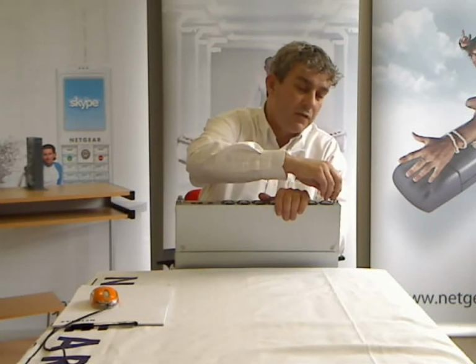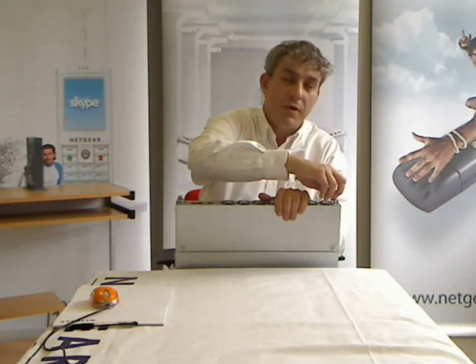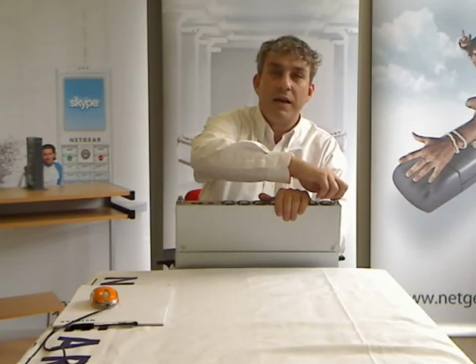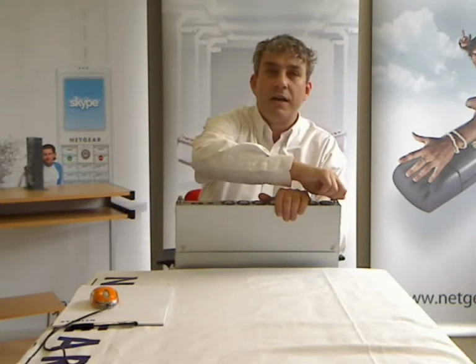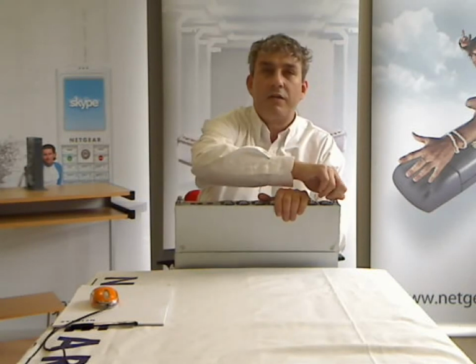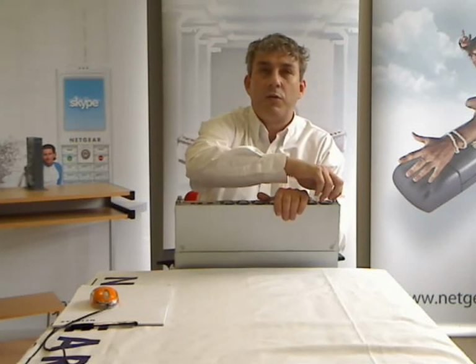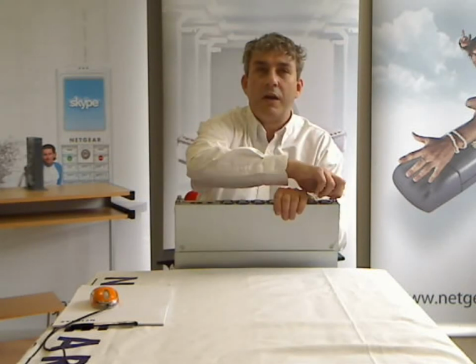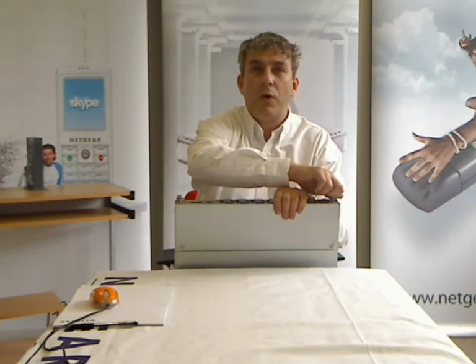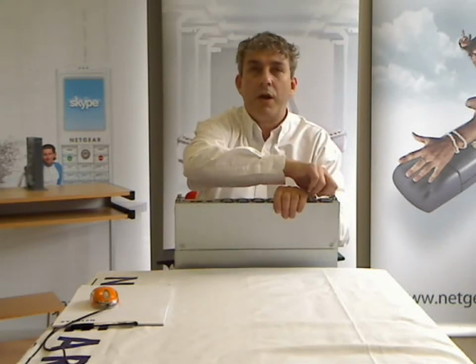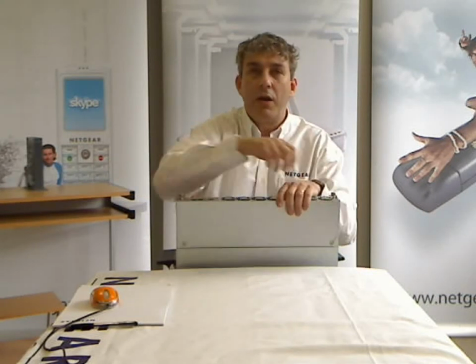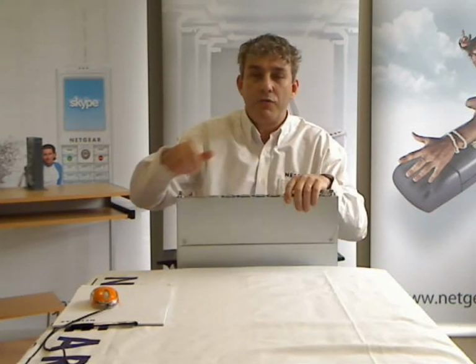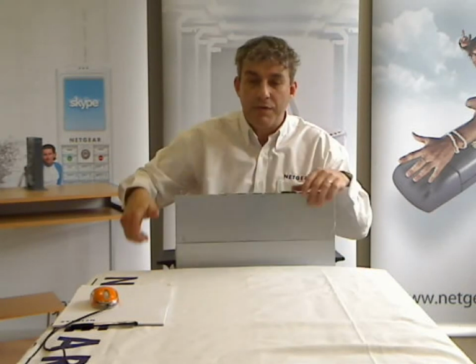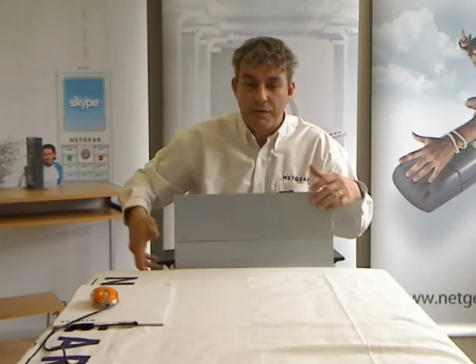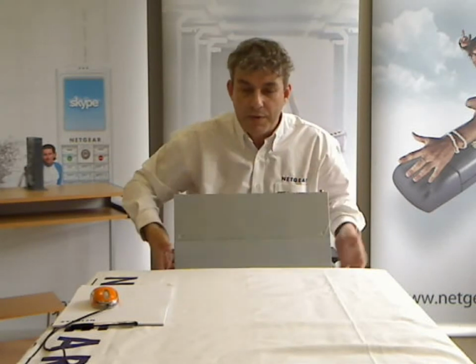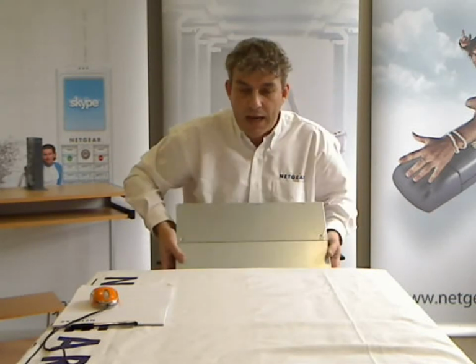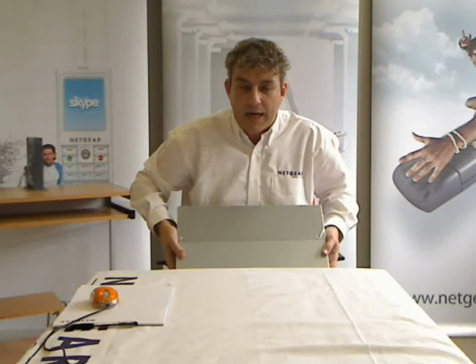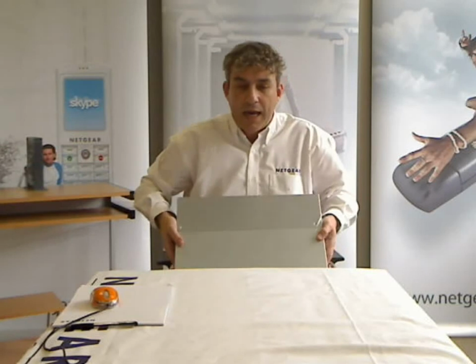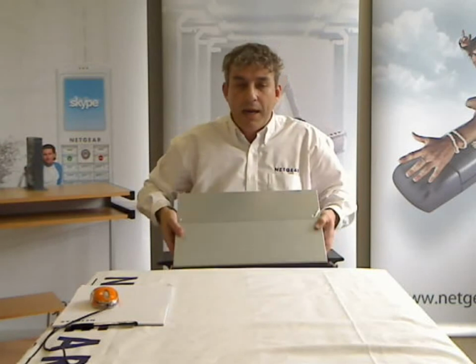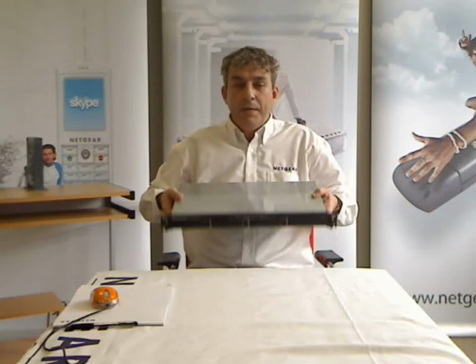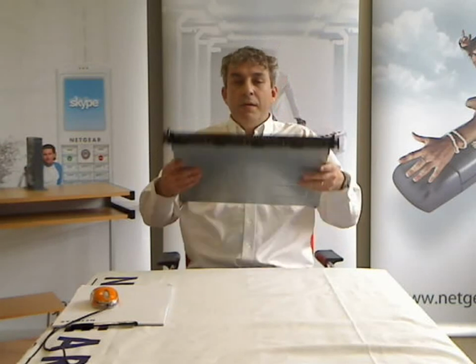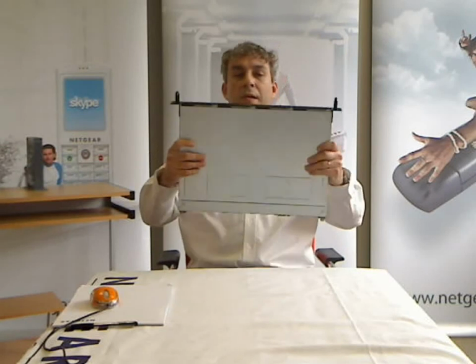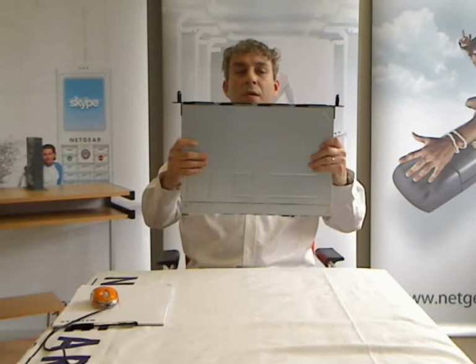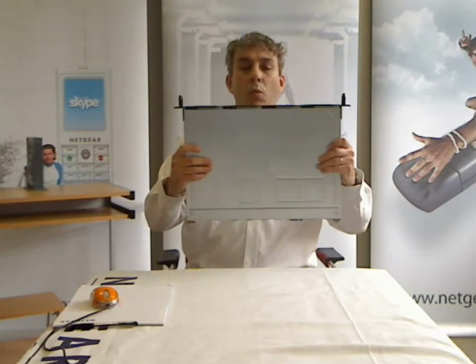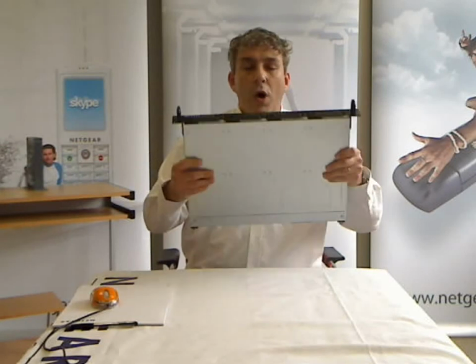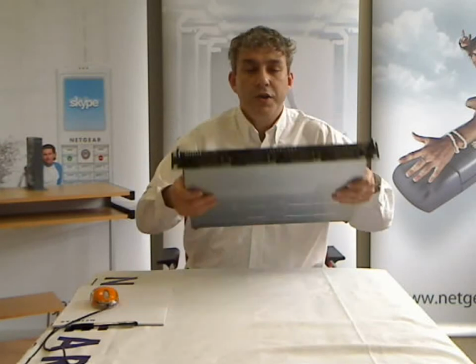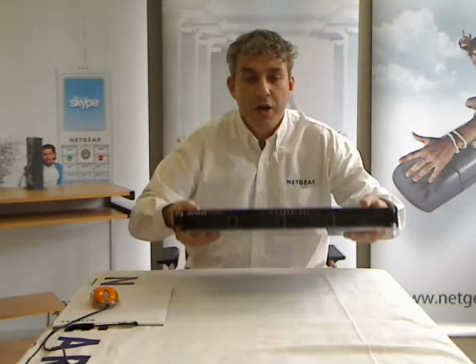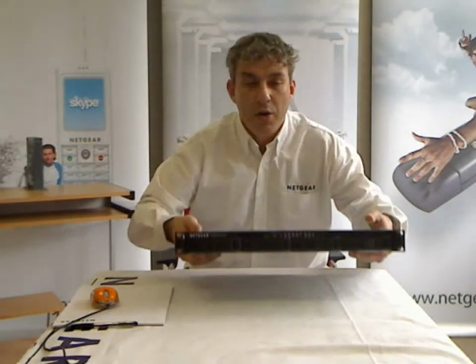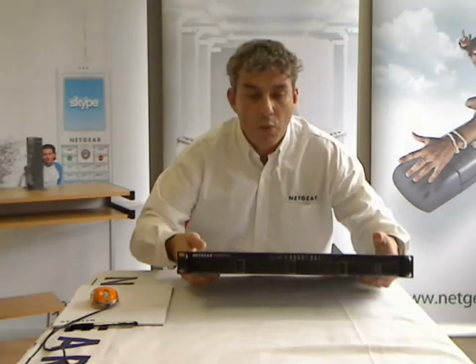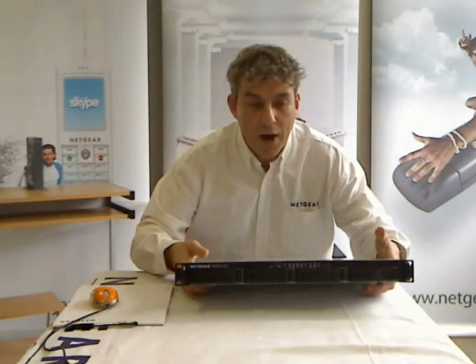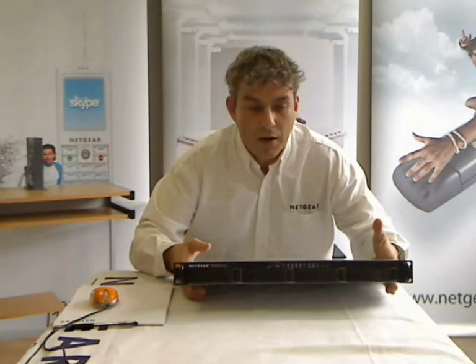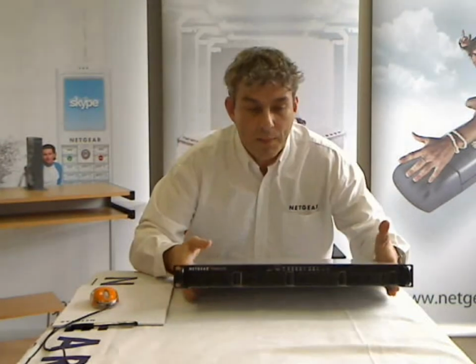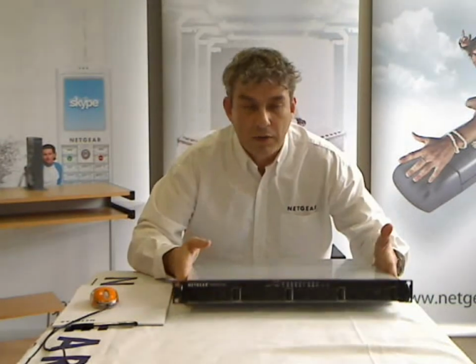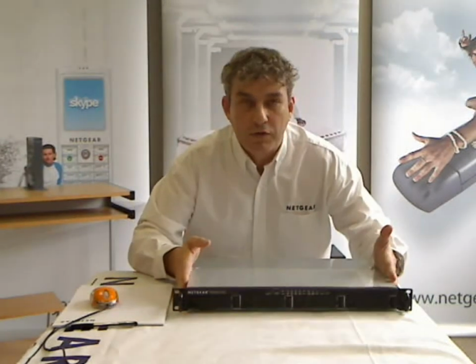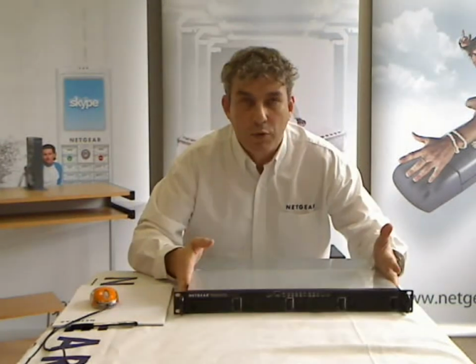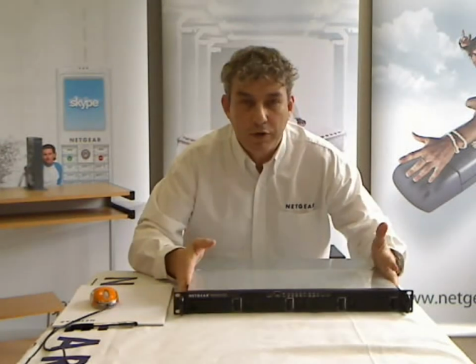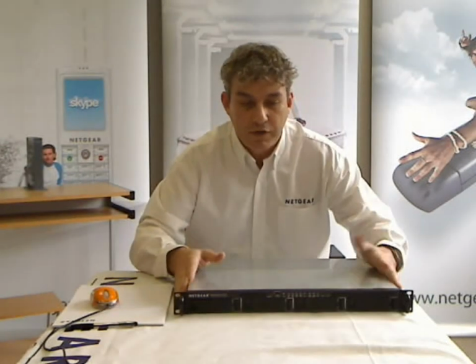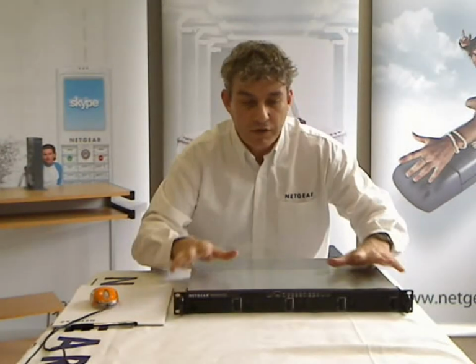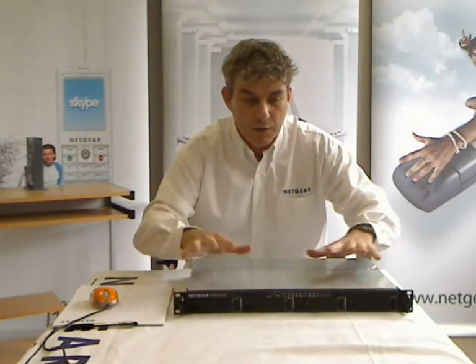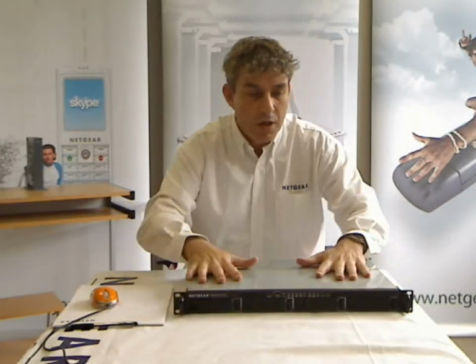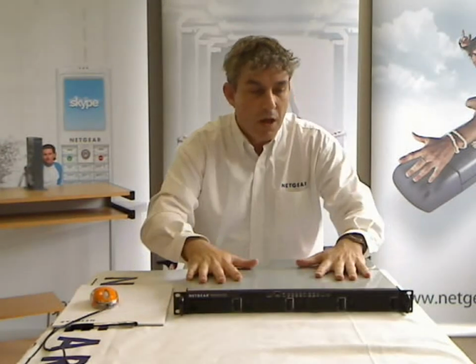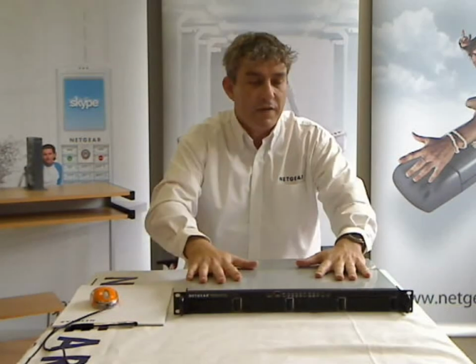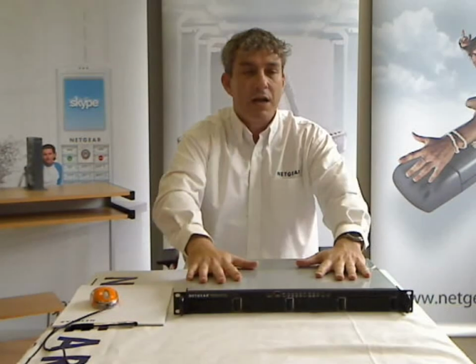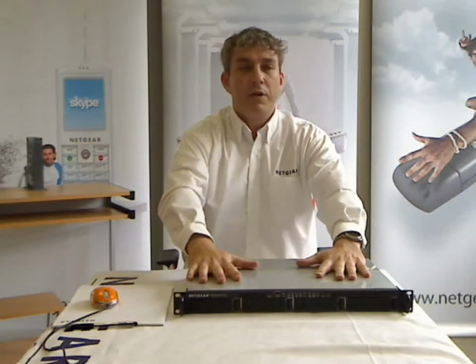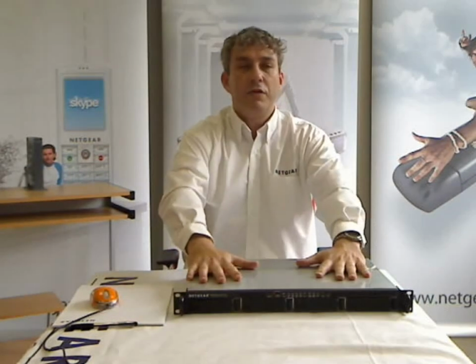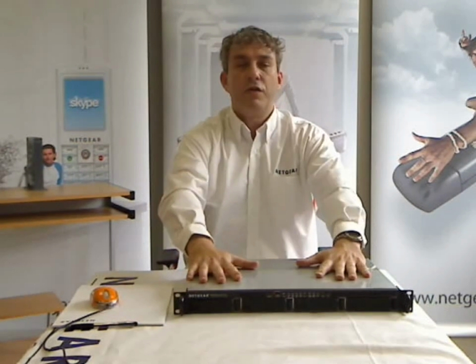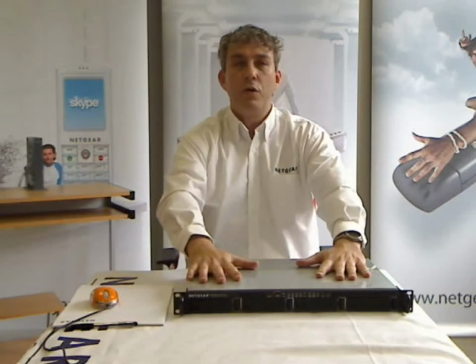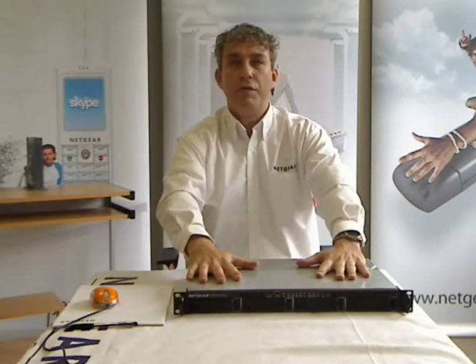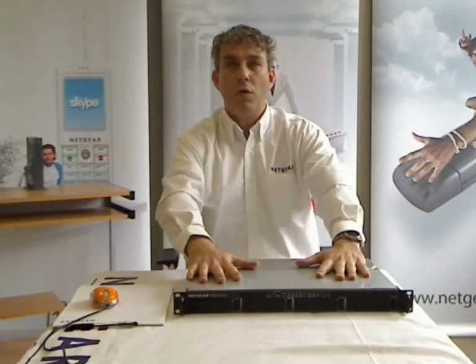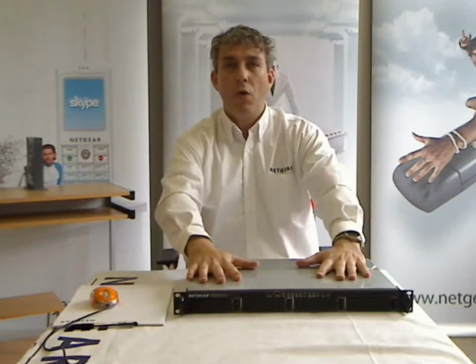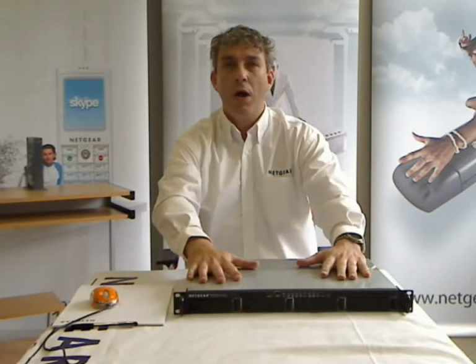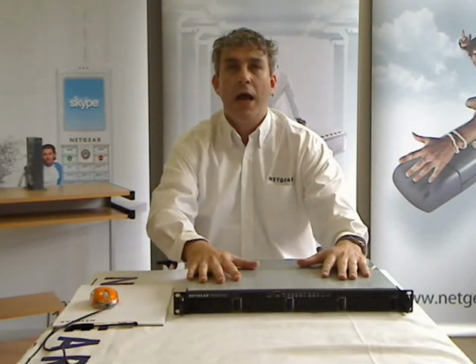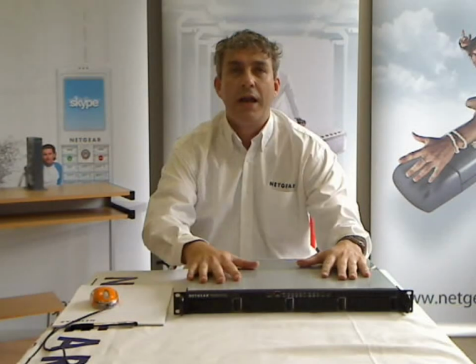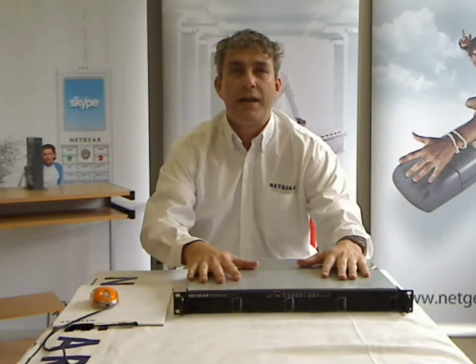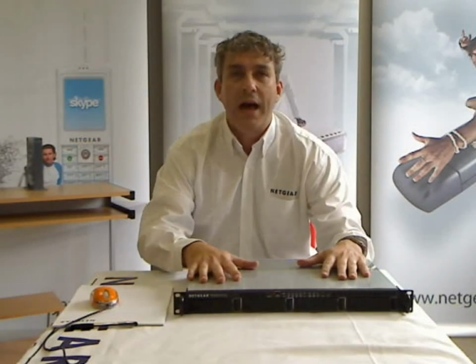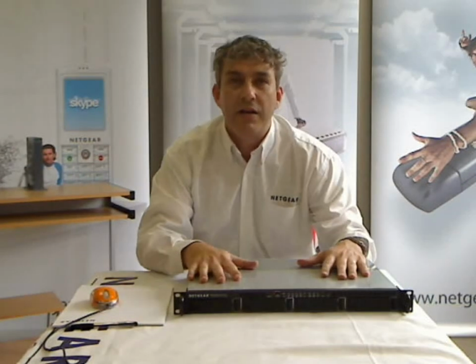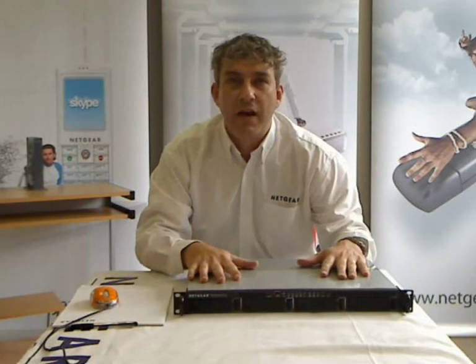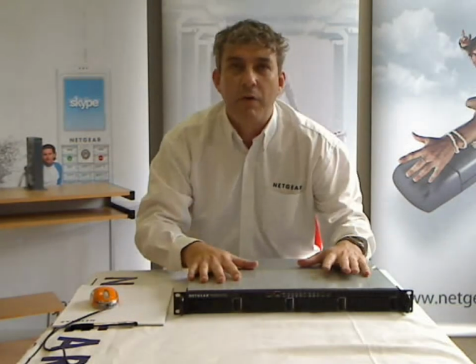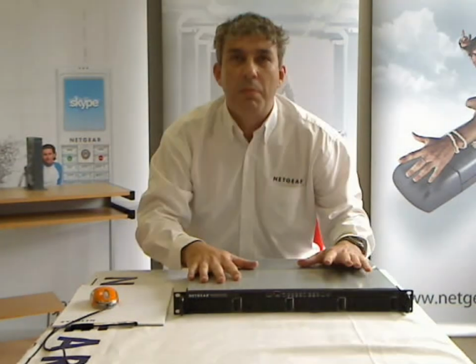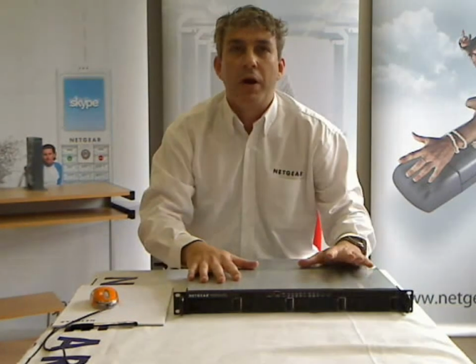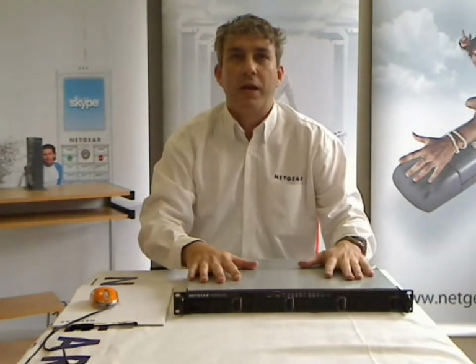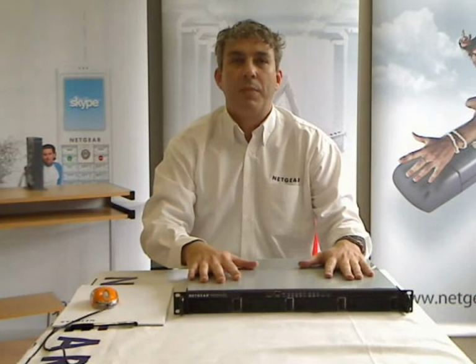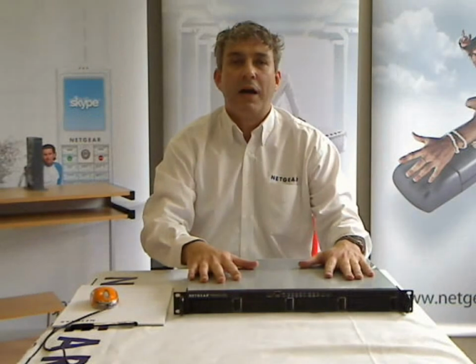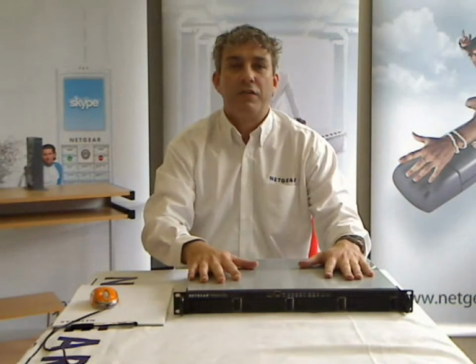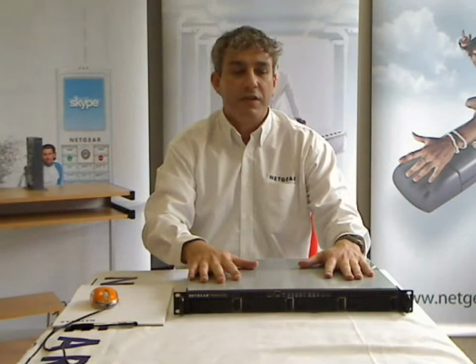That's the ReadyNAS 2100 from Netgear — a 1U rack mount storage system available in two, four, and eight terabyte capacities.